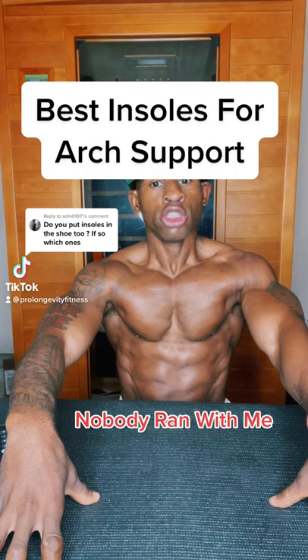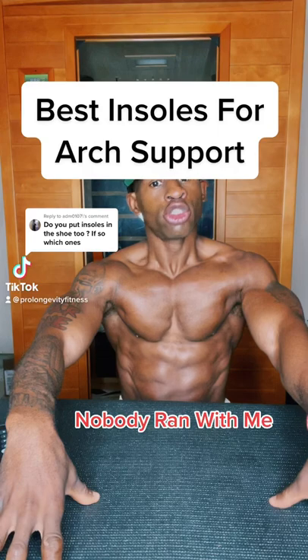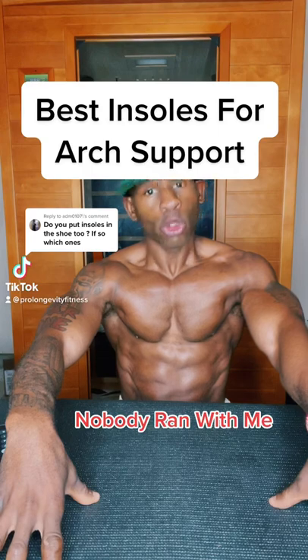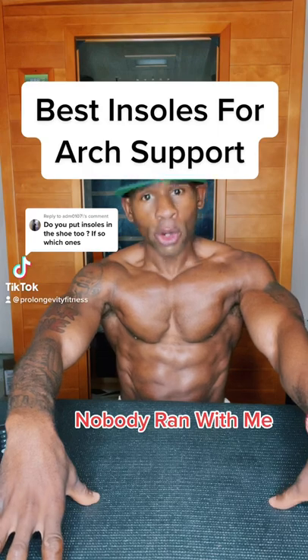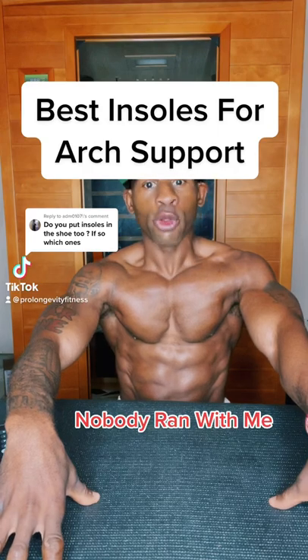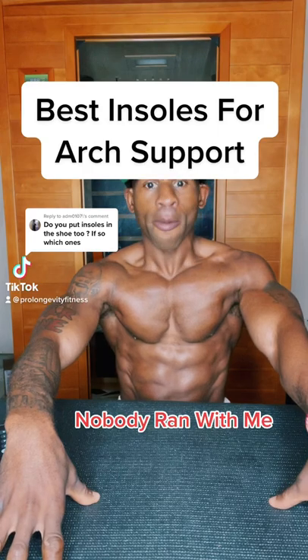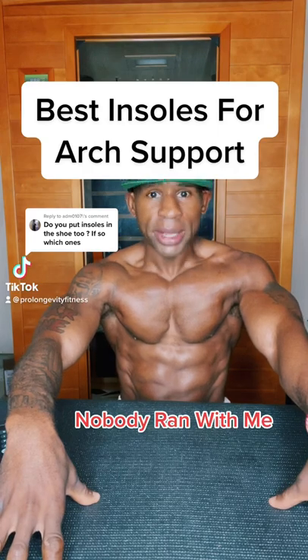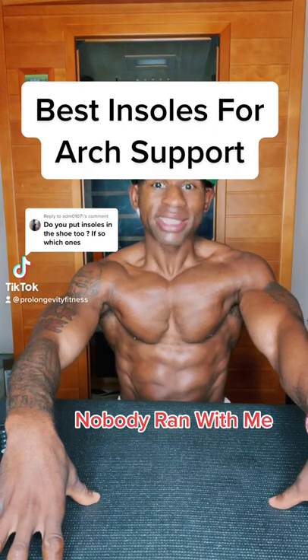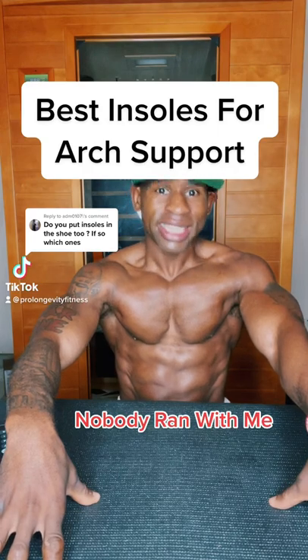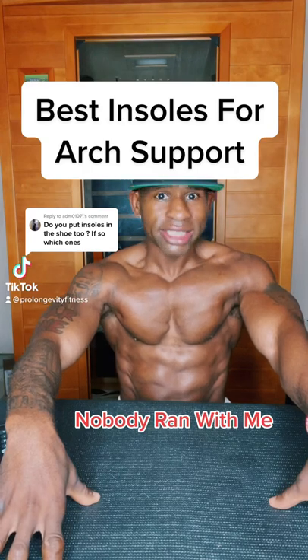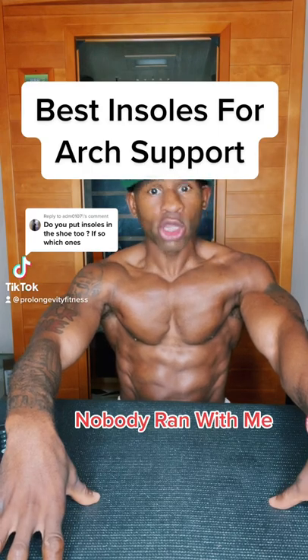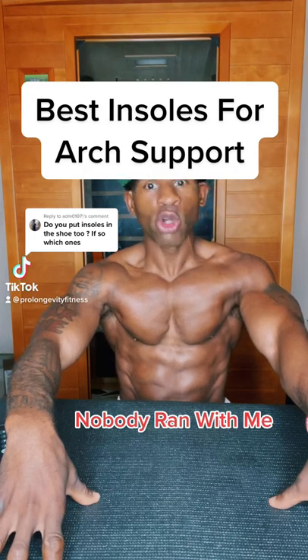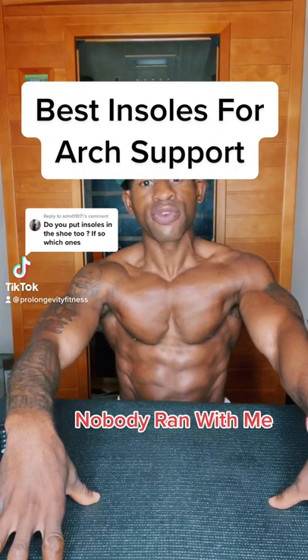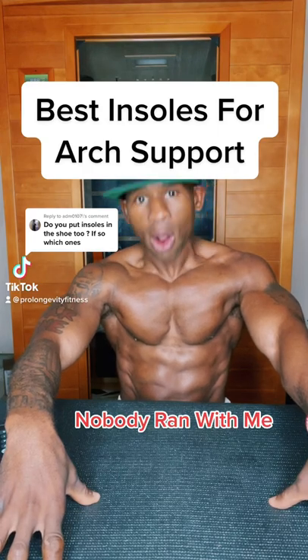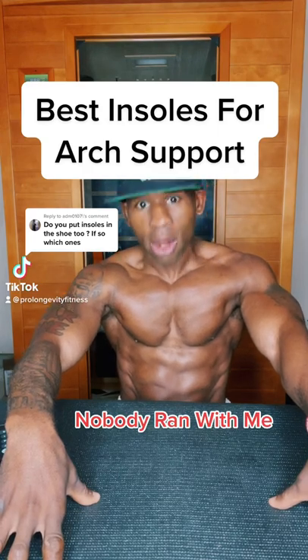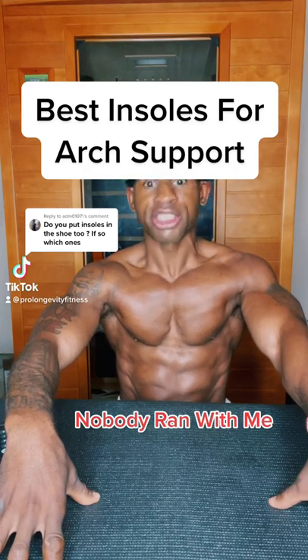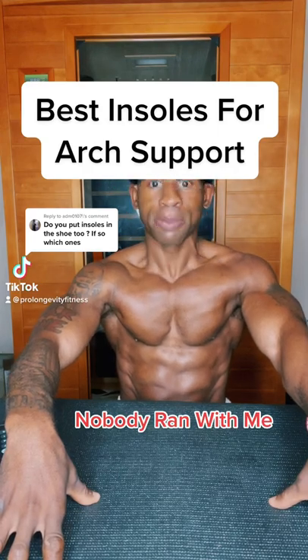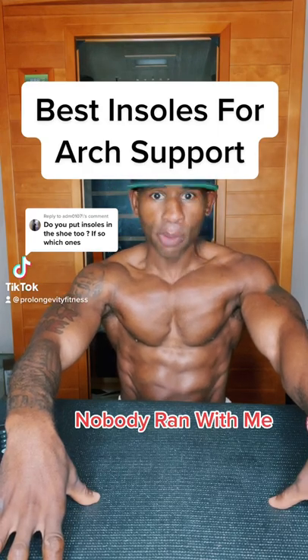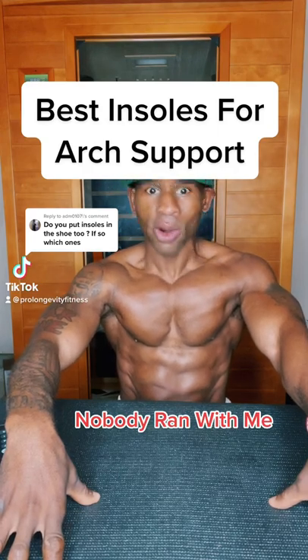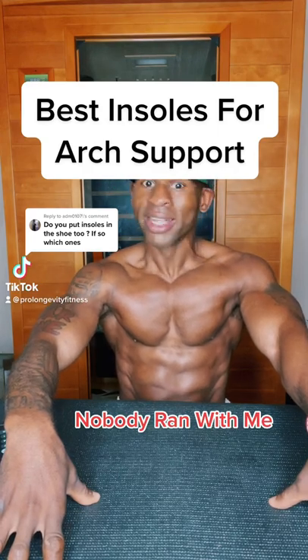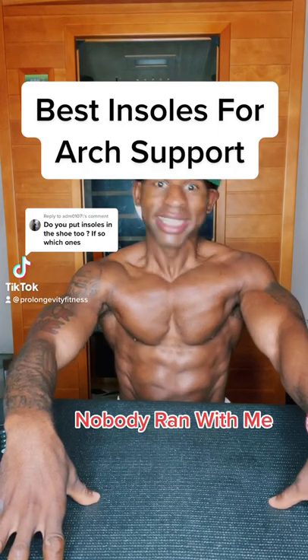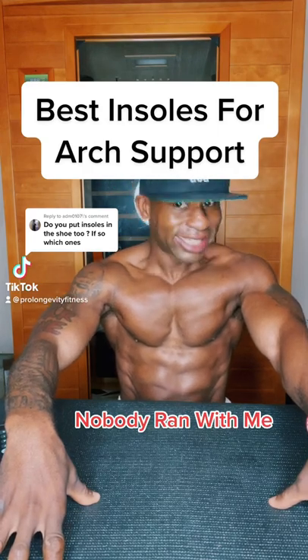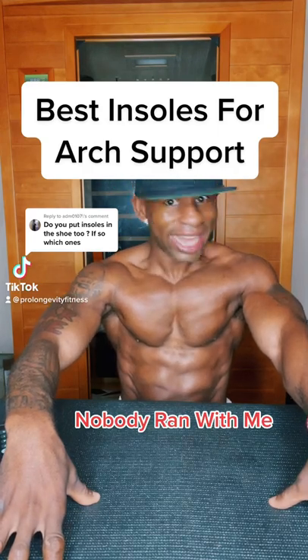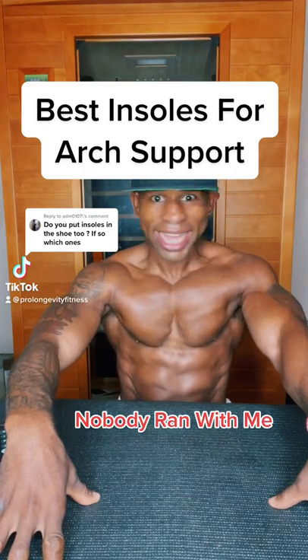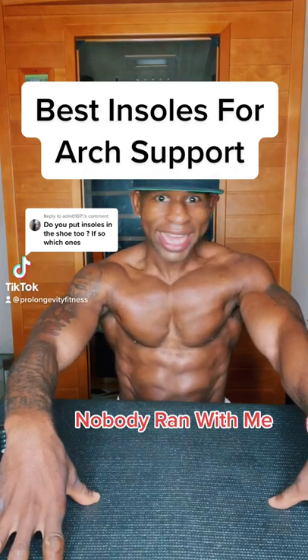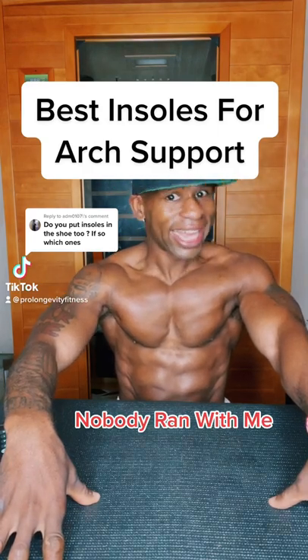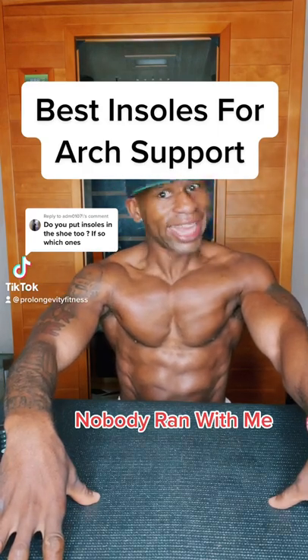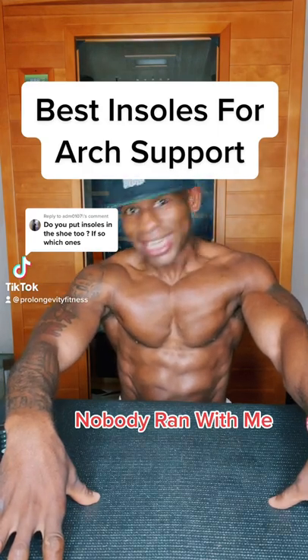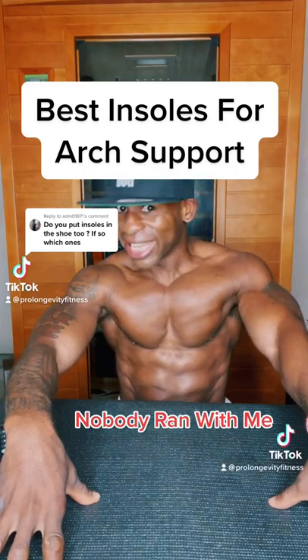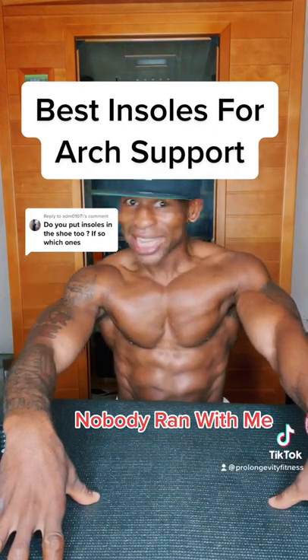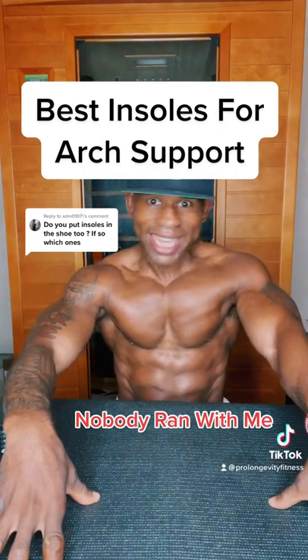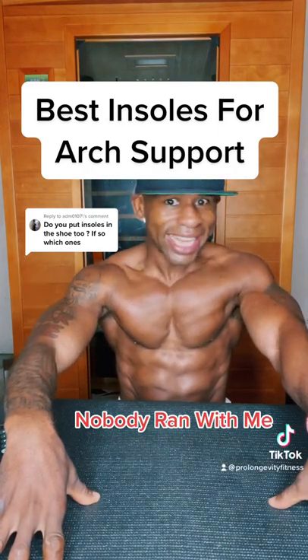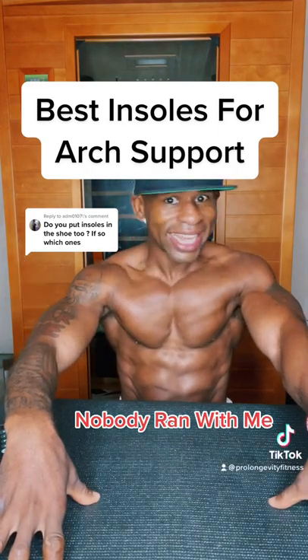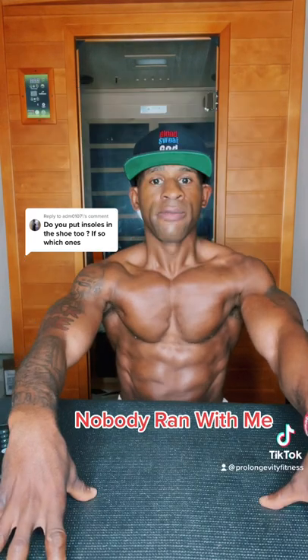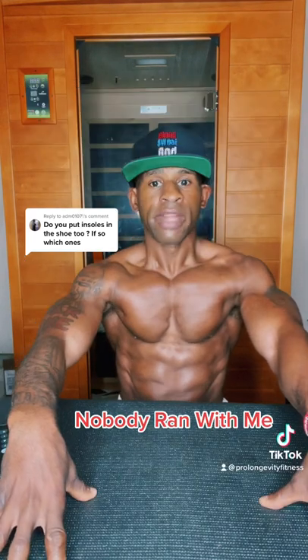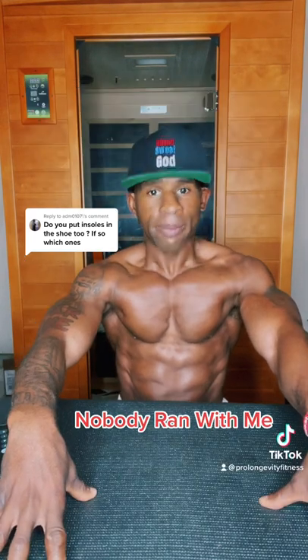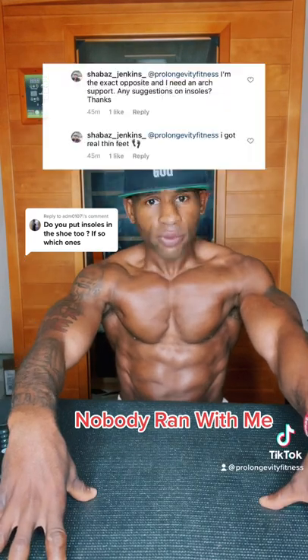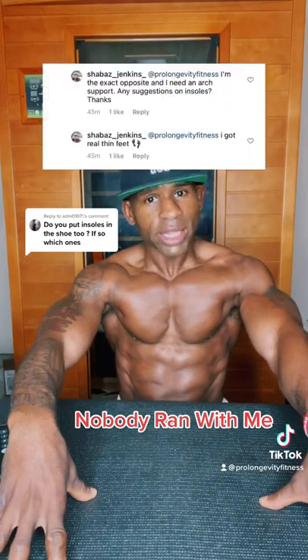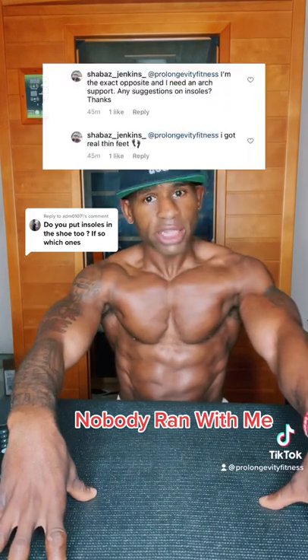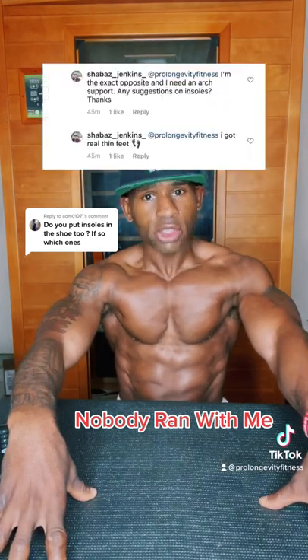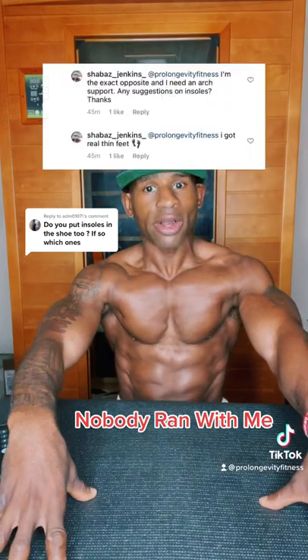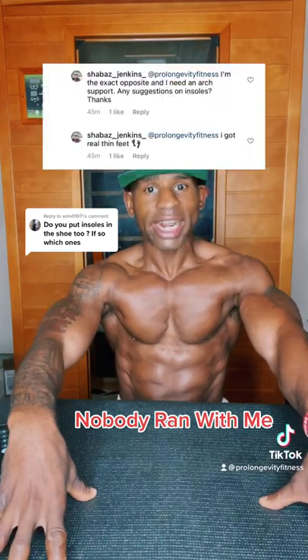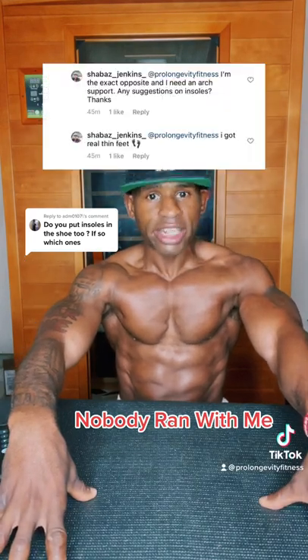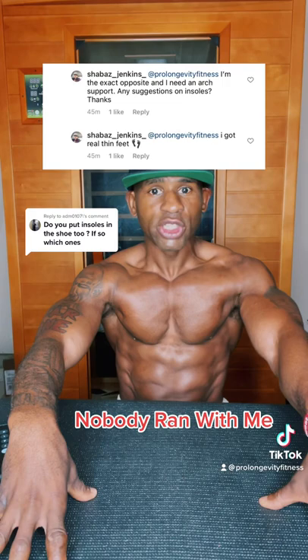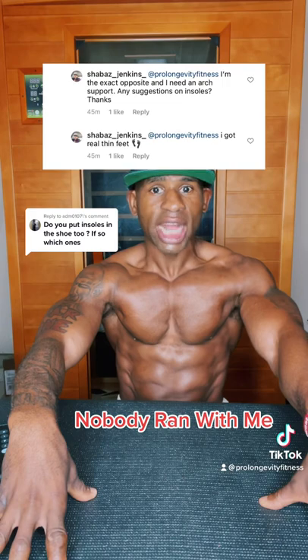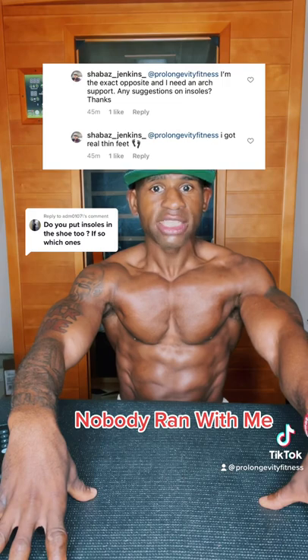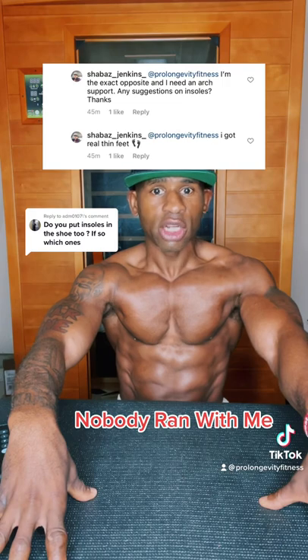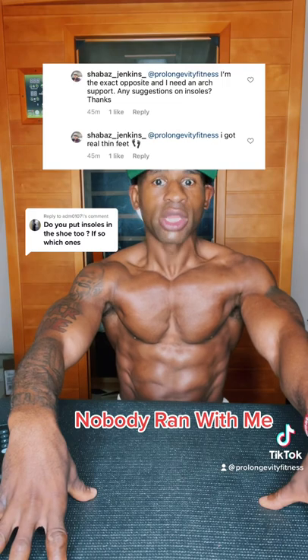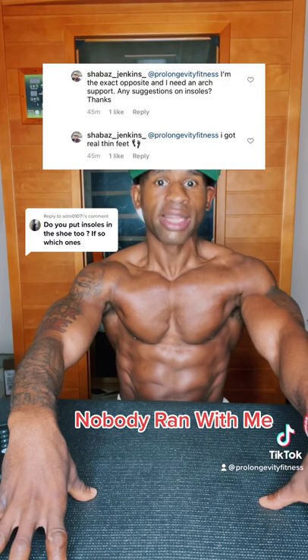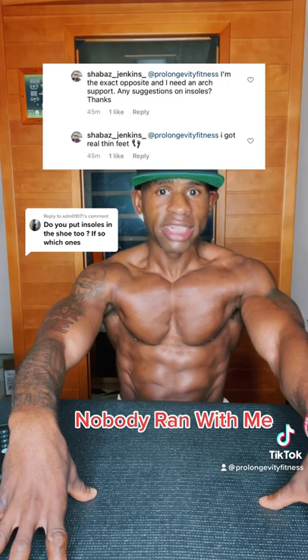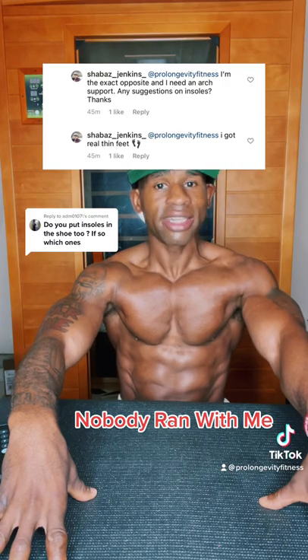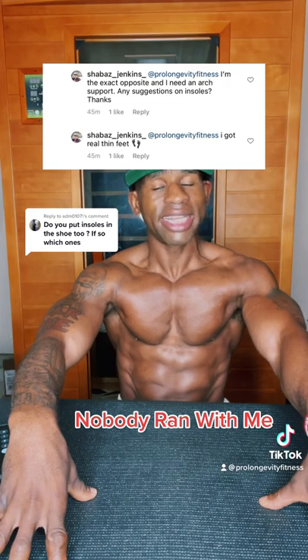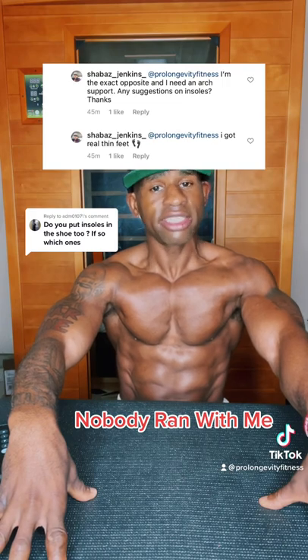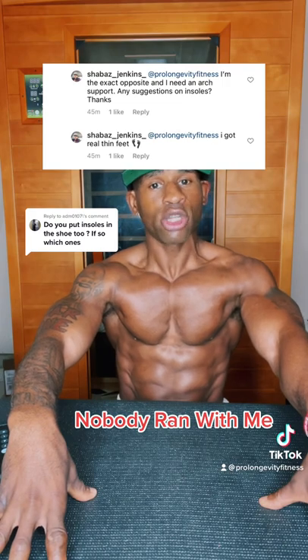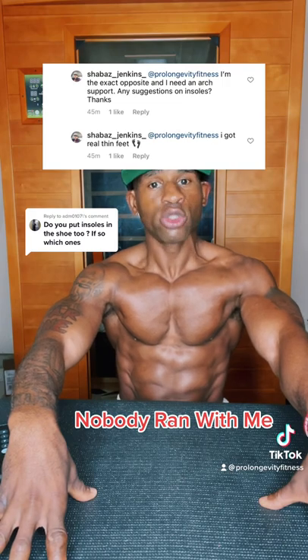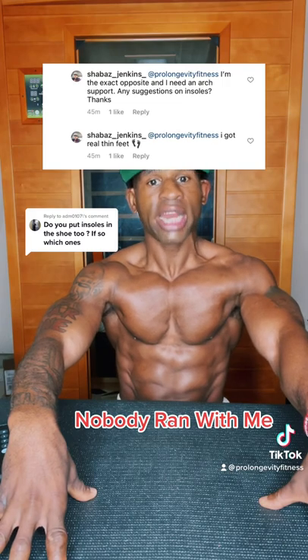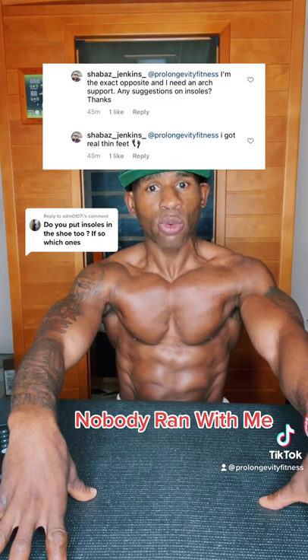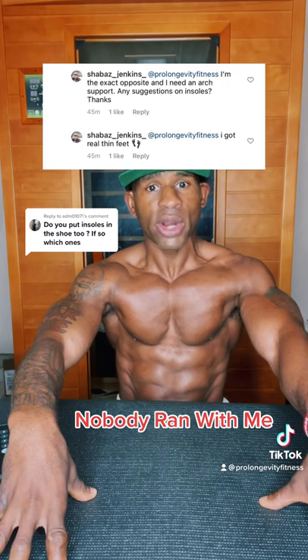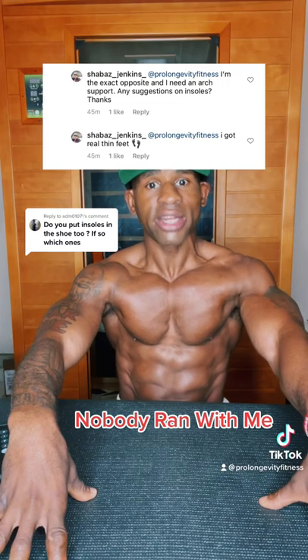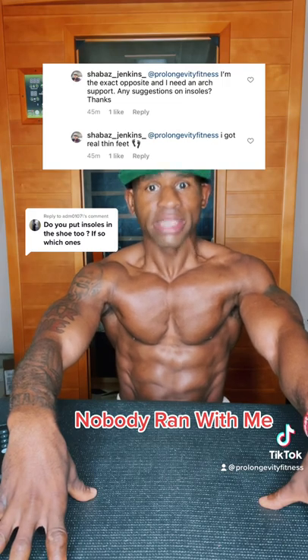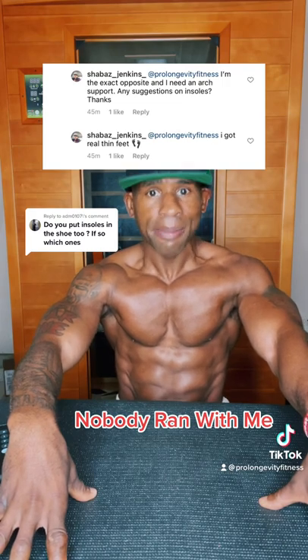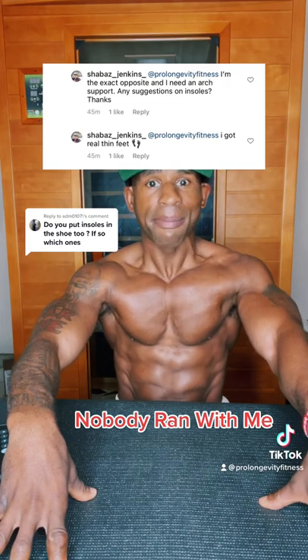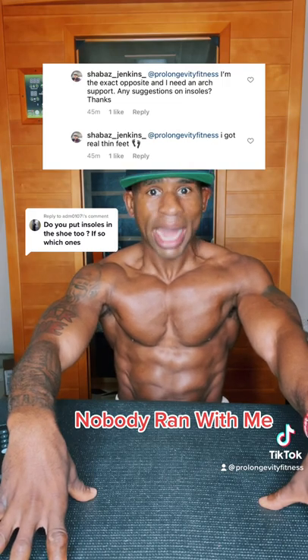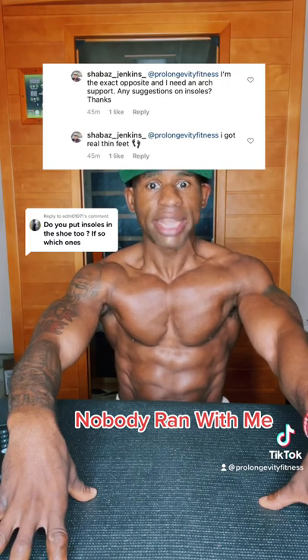So you want to know the best insoles for arch support? Now before I get started, I need you guys to know the link to the insoles that I wear is in my bio.